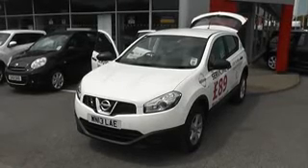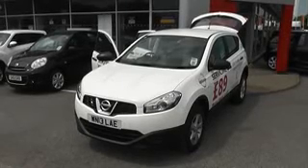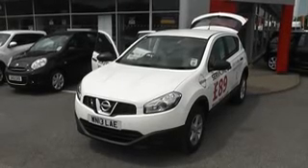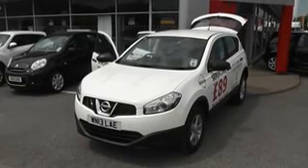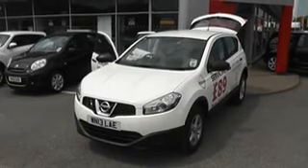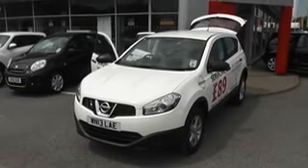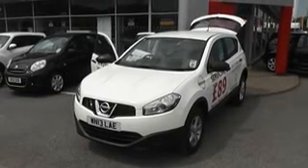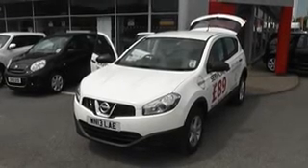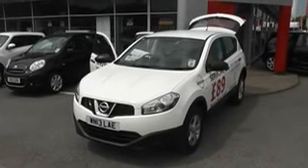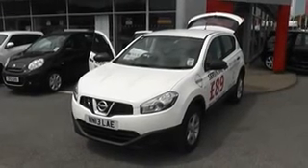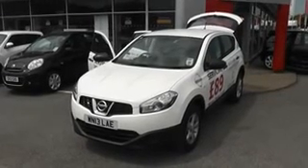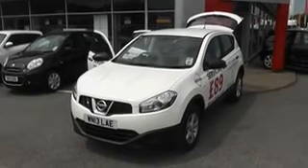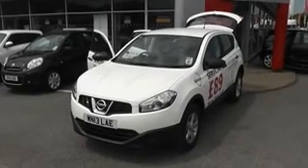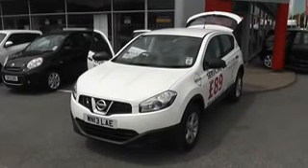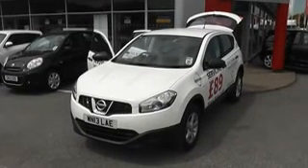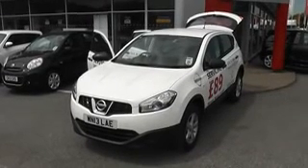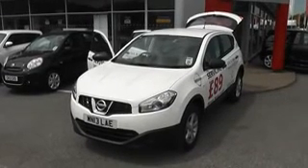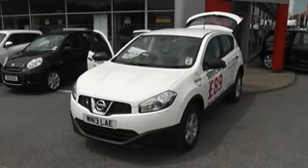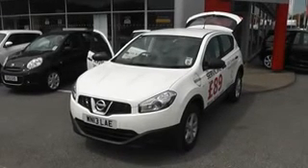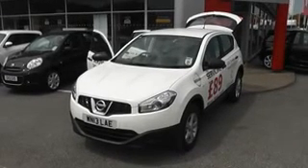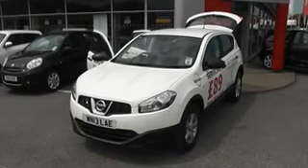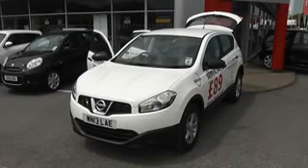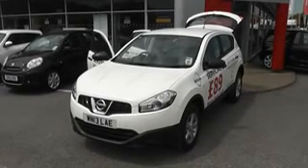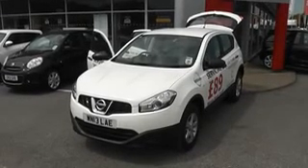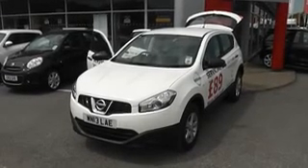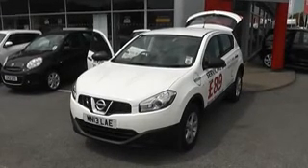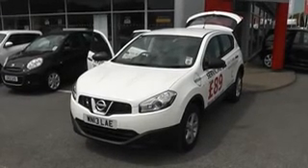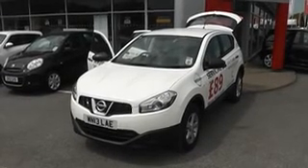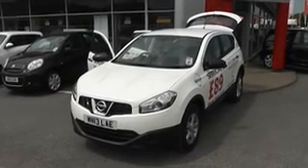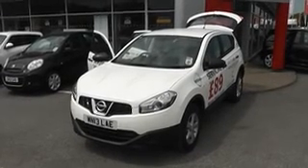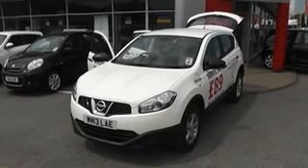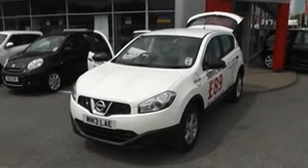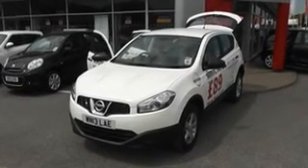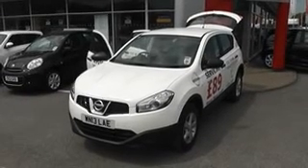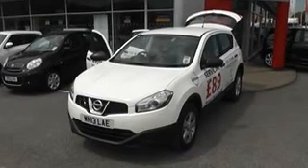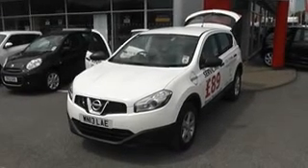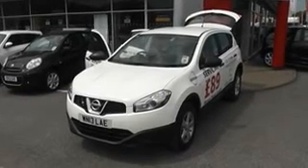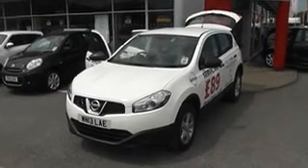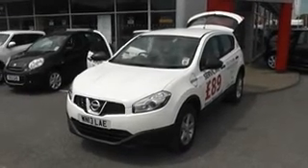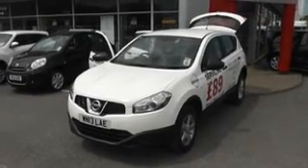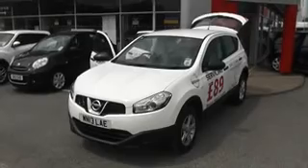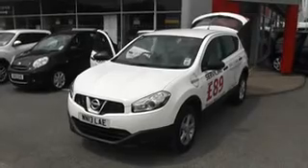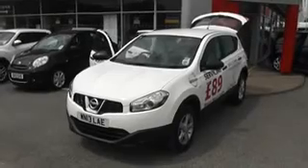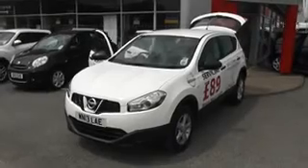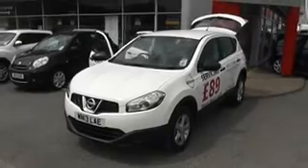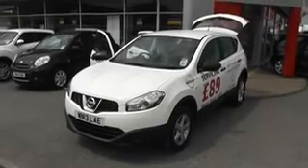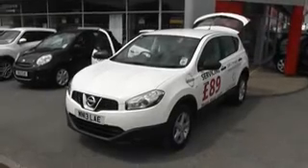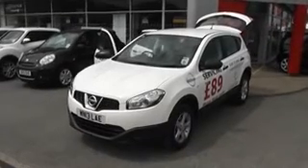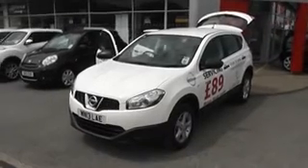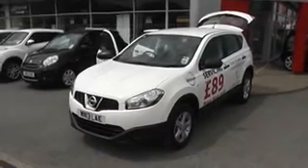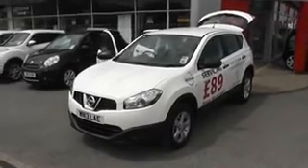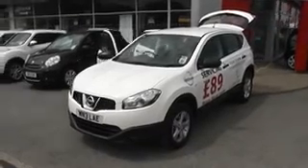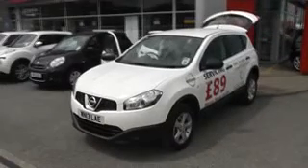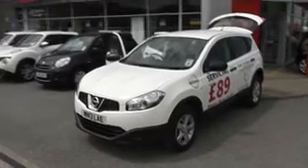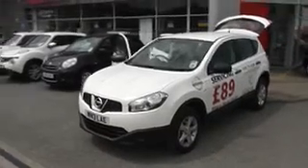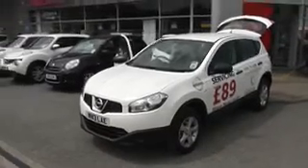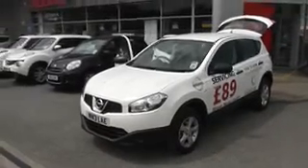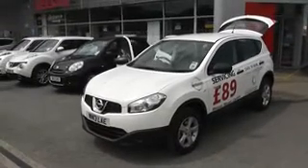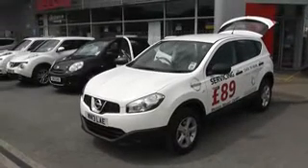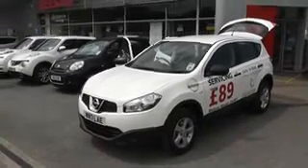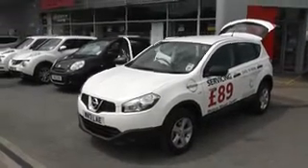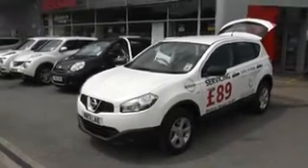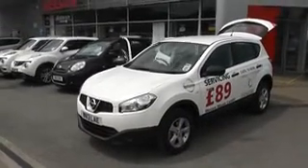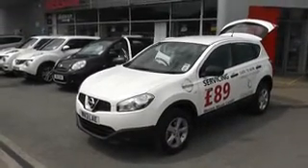Welcome to Wessex Garages Nissan, Hadfield Road, Cardiff. The presentation we have for you today is of the Nissan Qashqai Vizier.